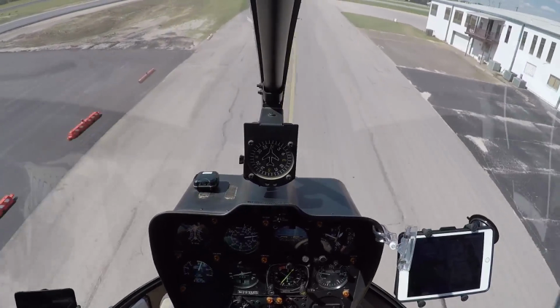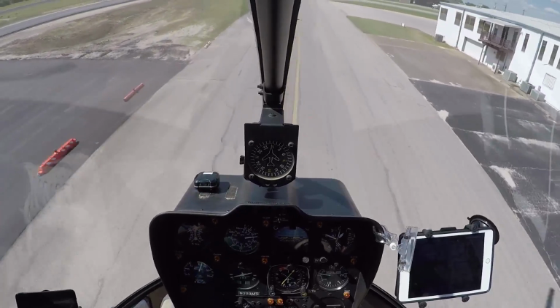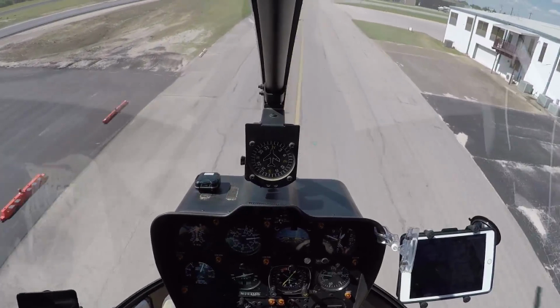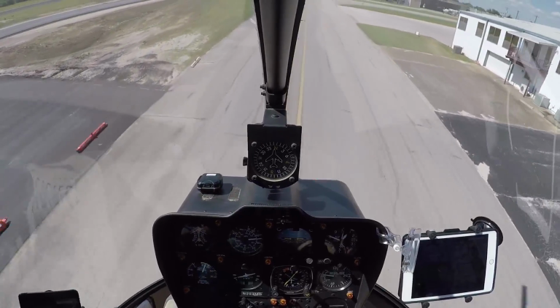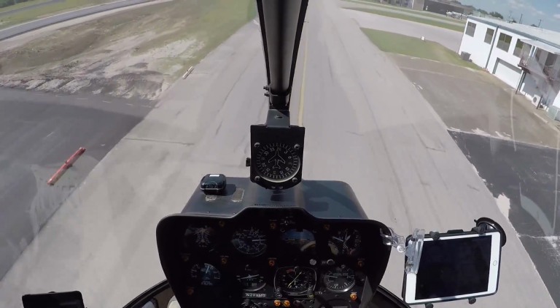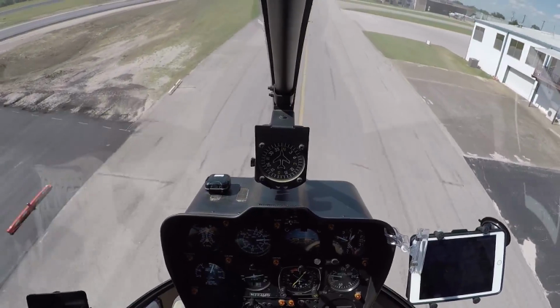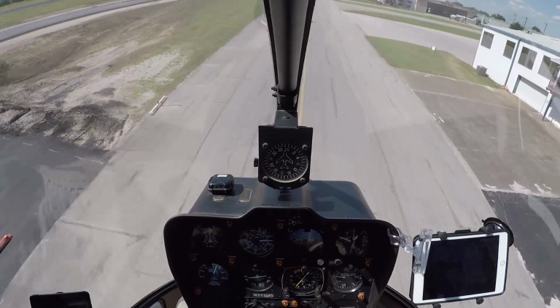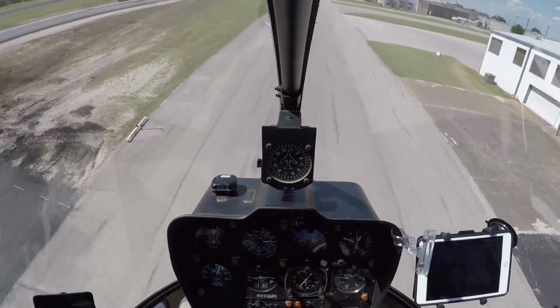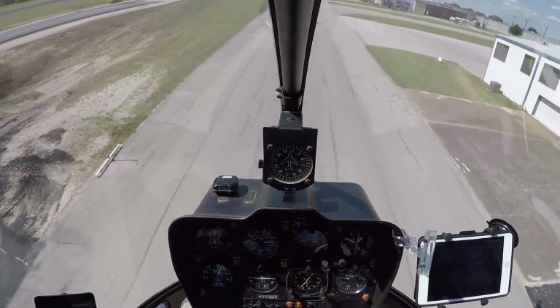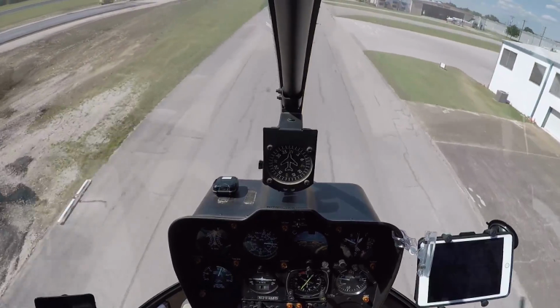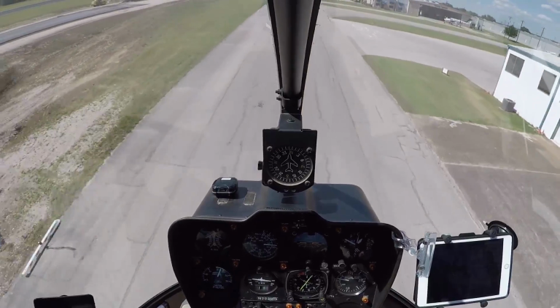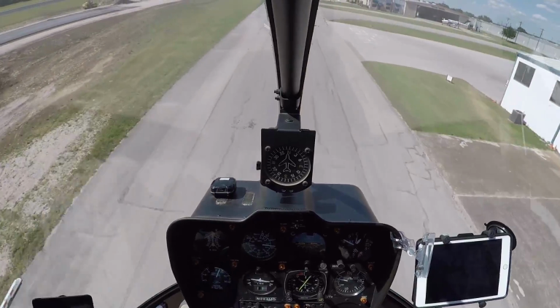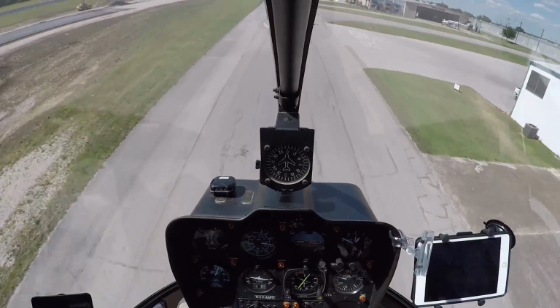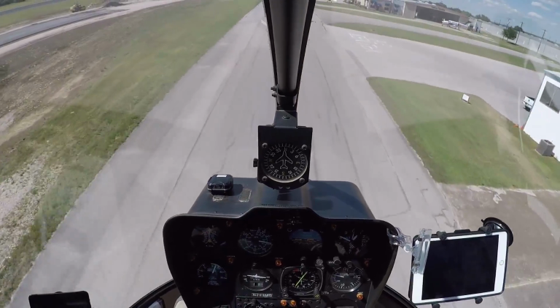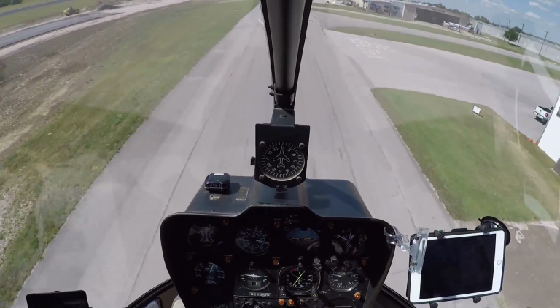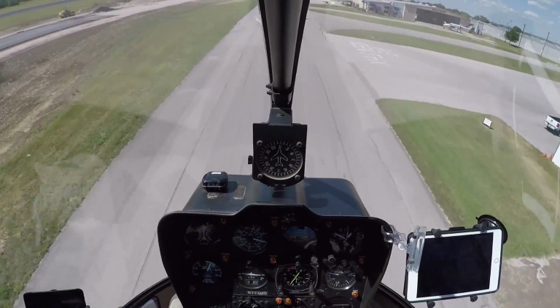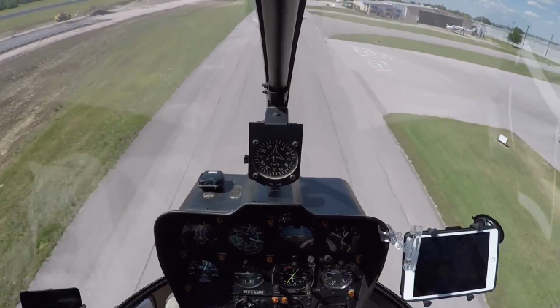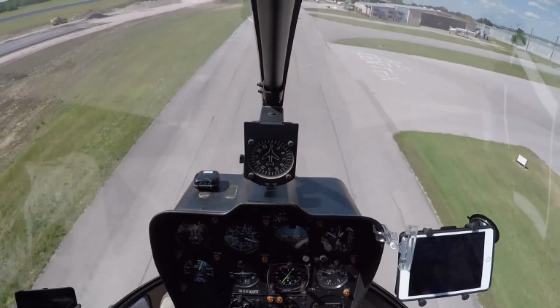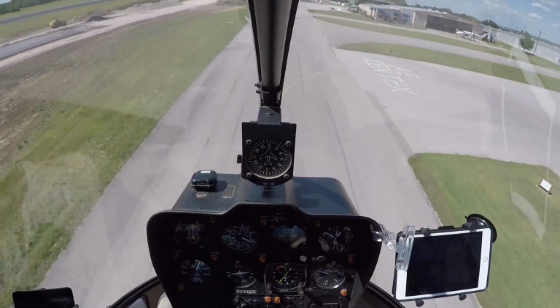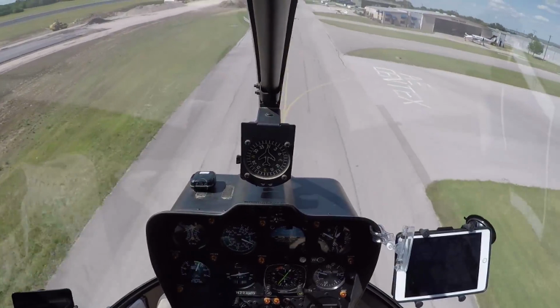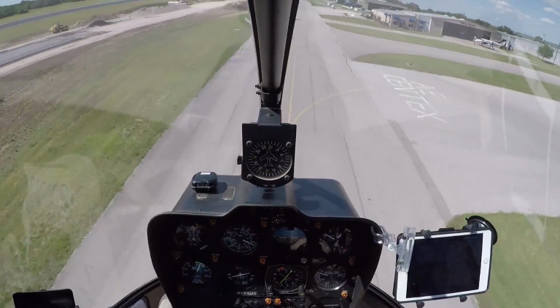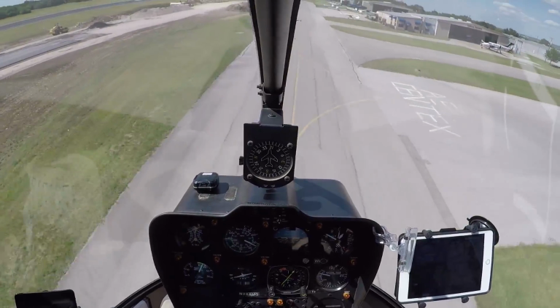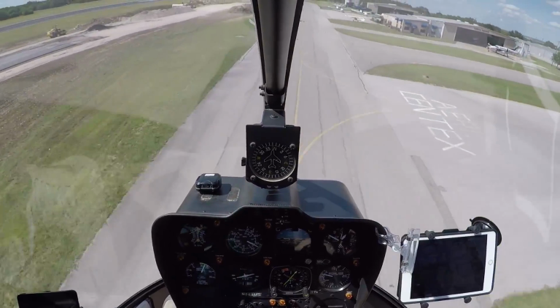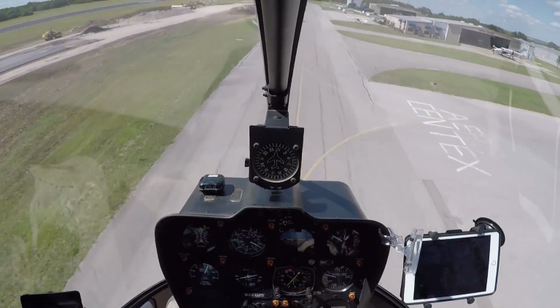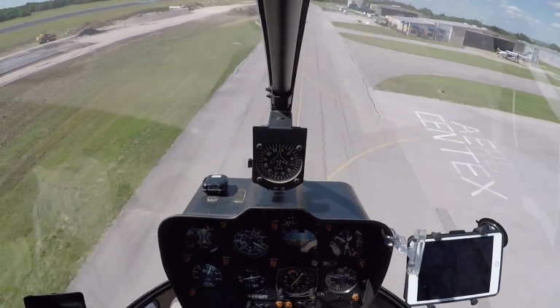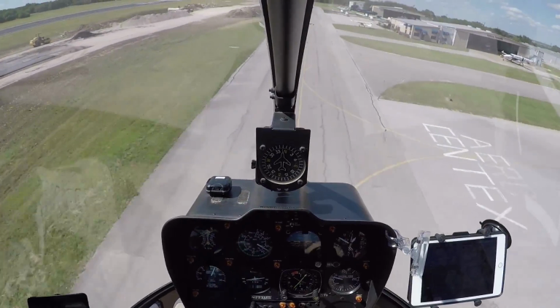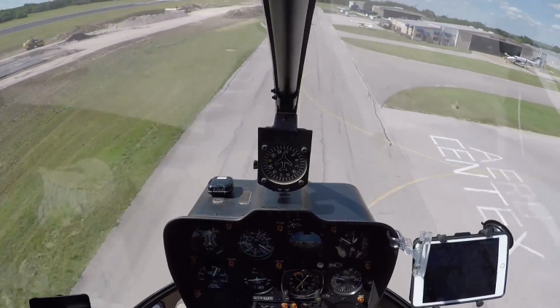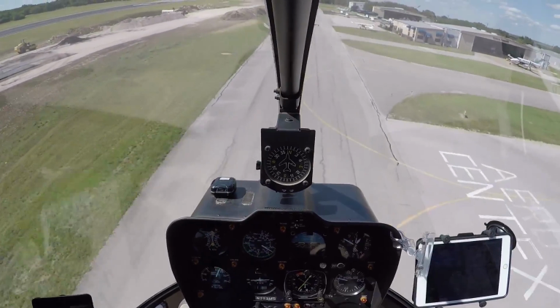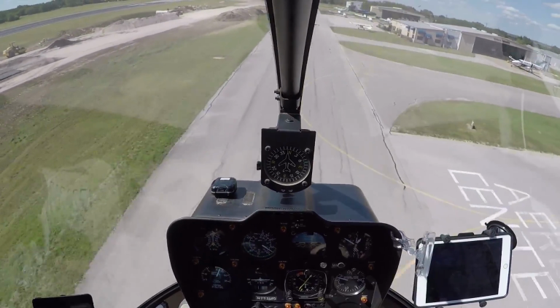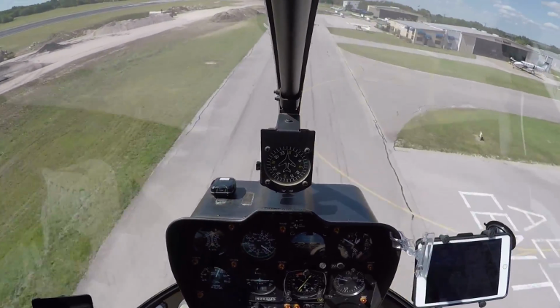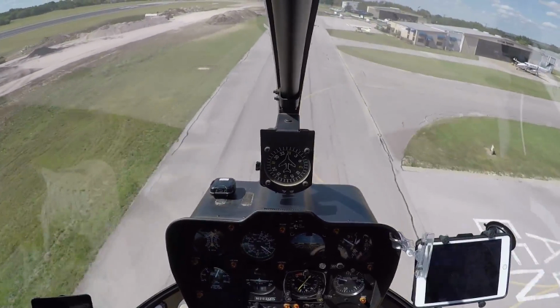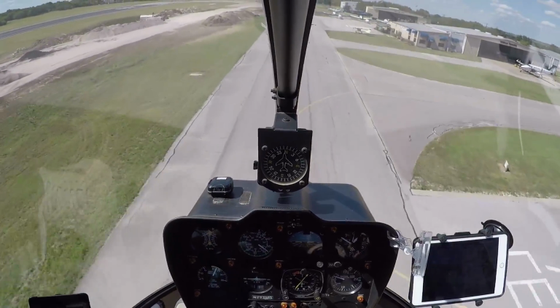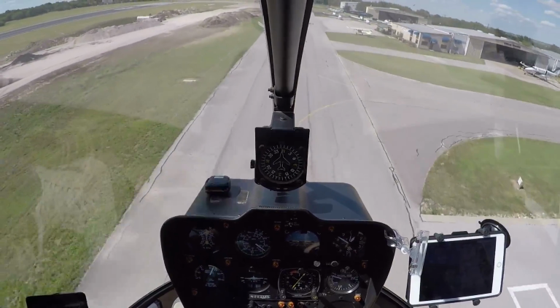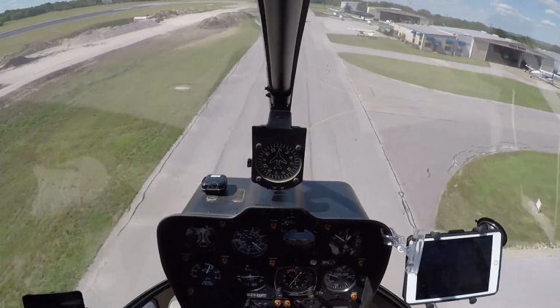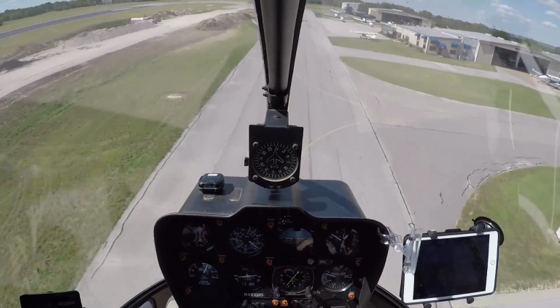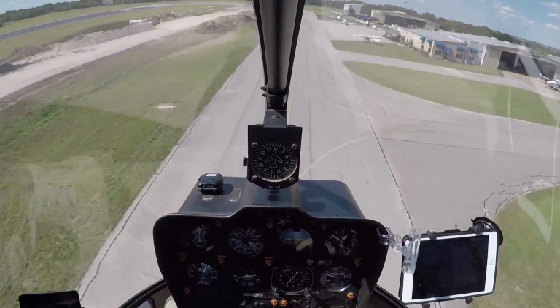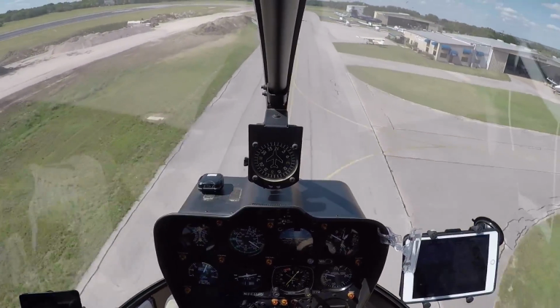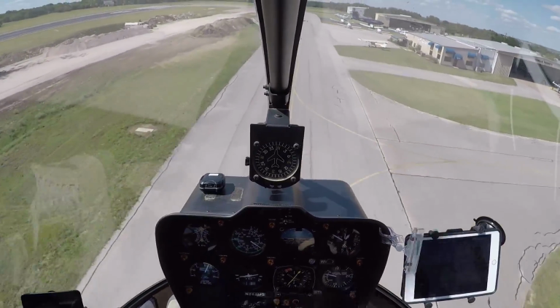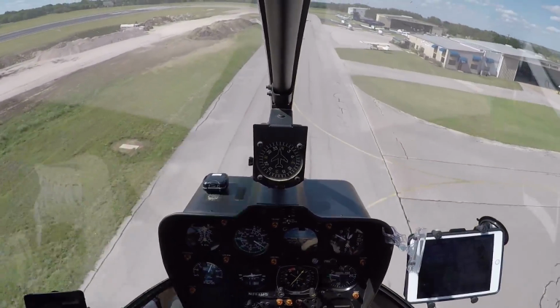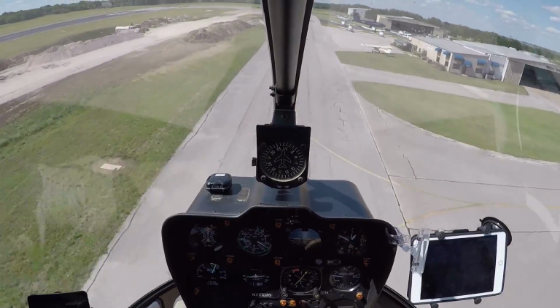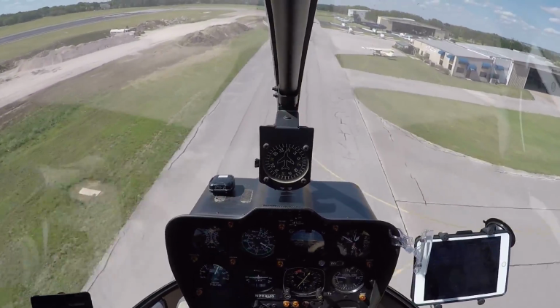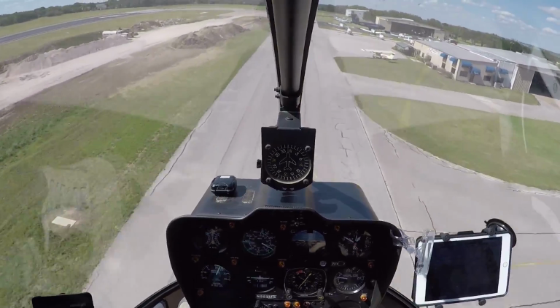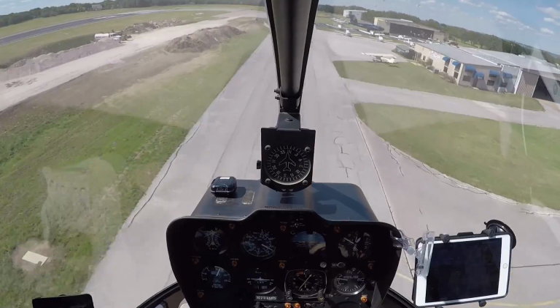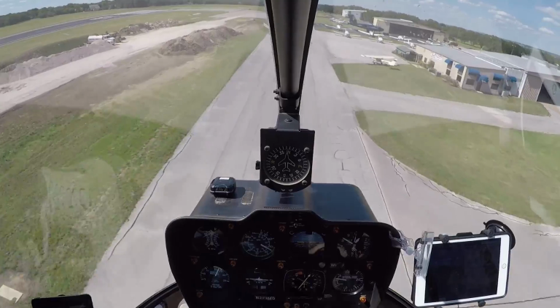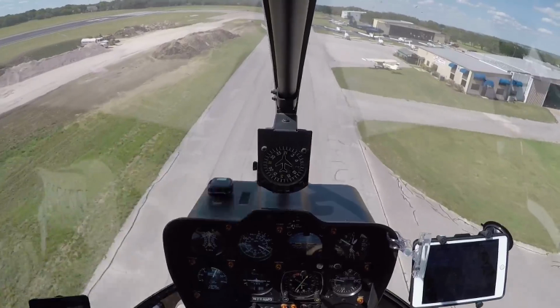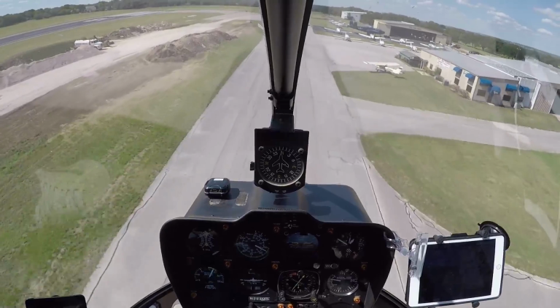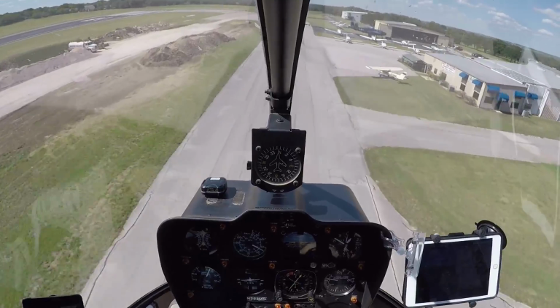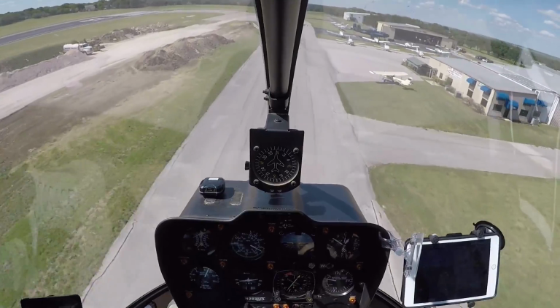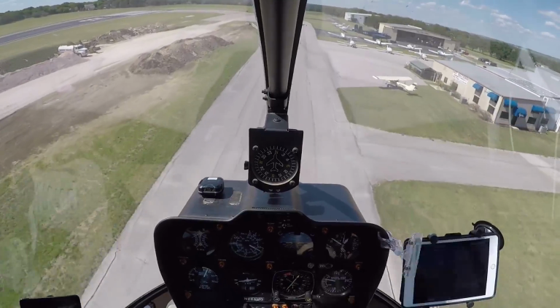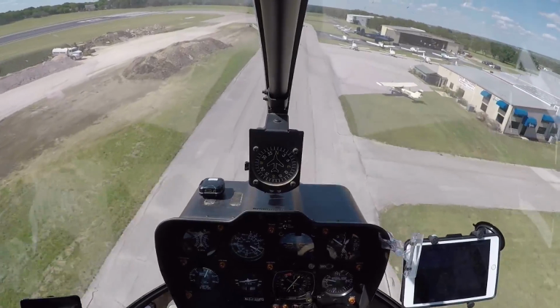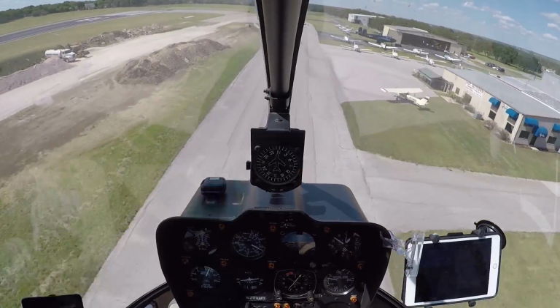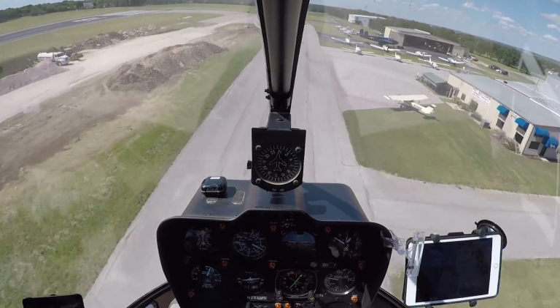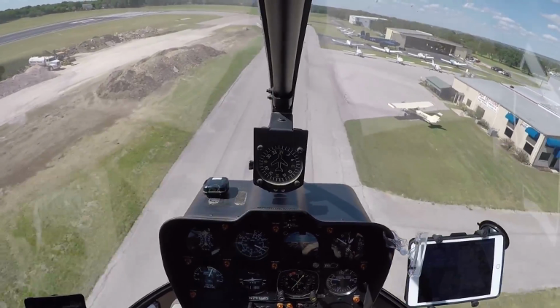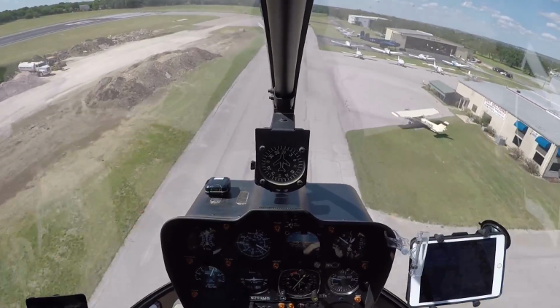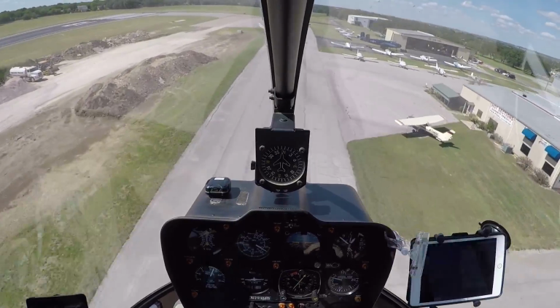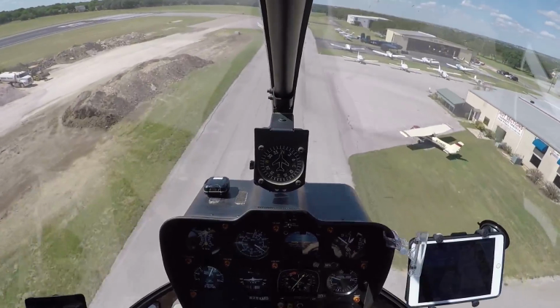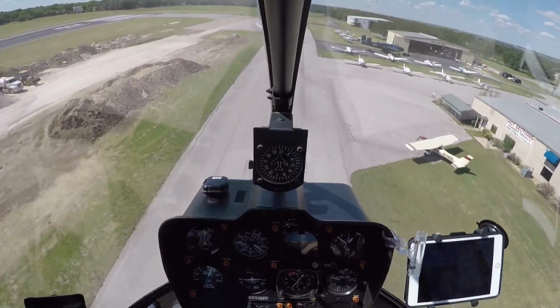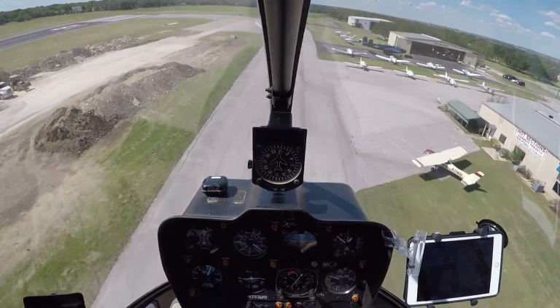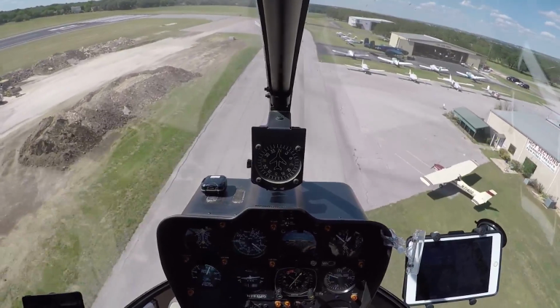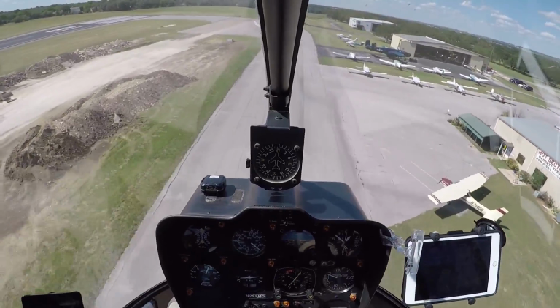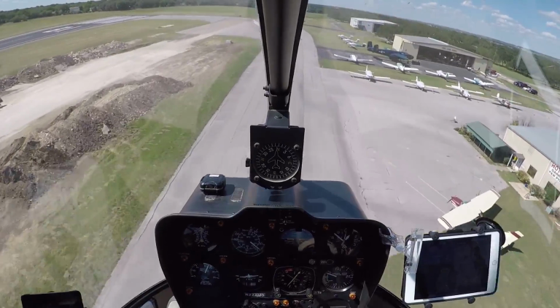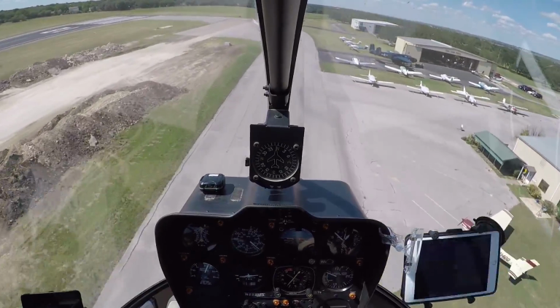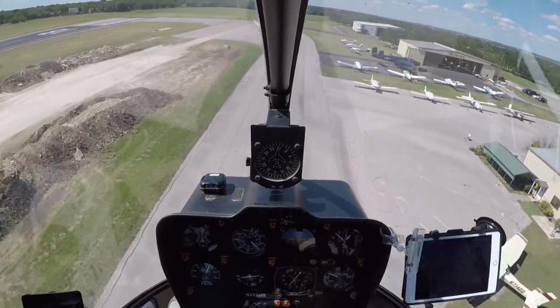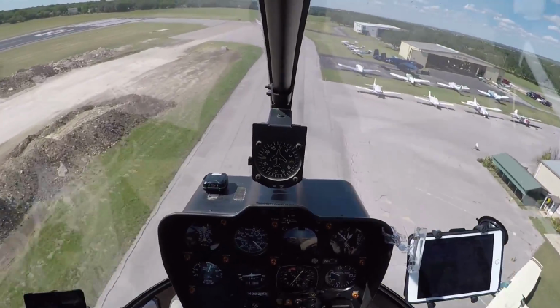That thing is so badass — that flummer. Yeah, it is. Oh my god, that sound when it was taking off. Oh dude. Wow, look at that thing.